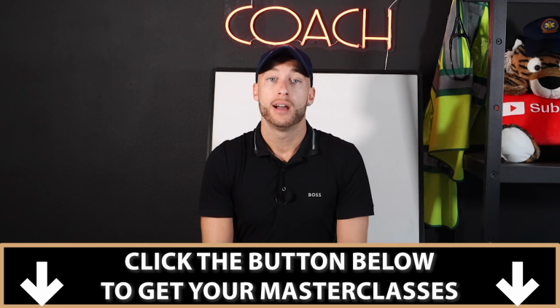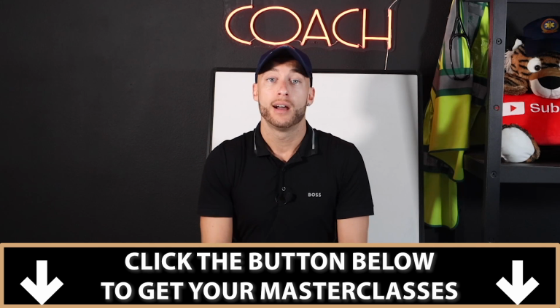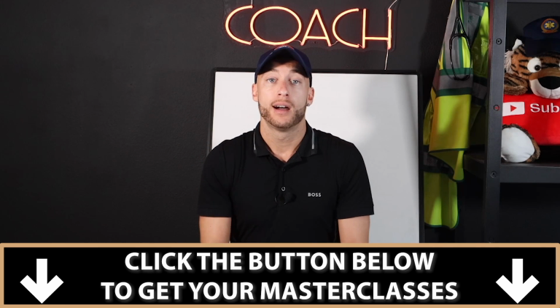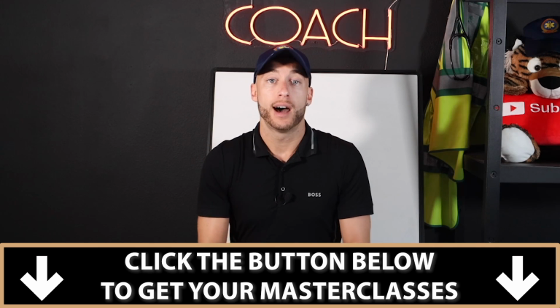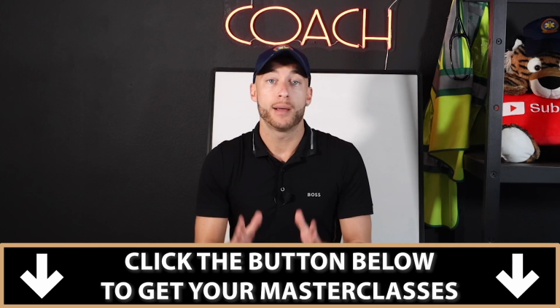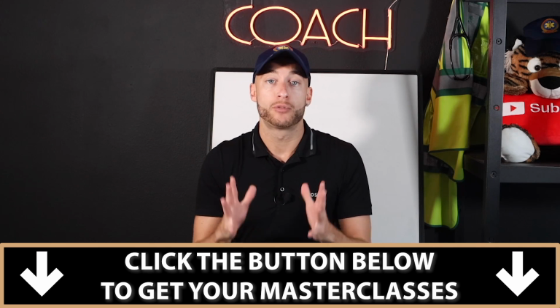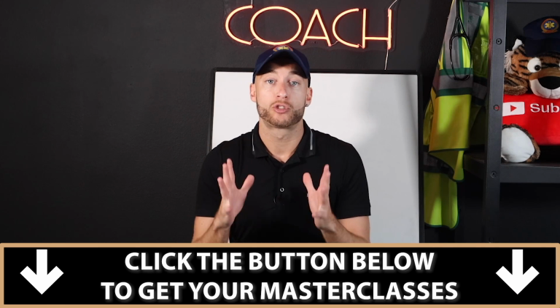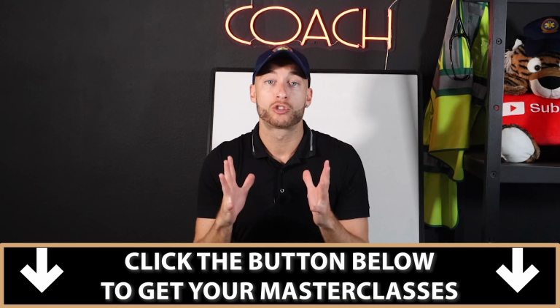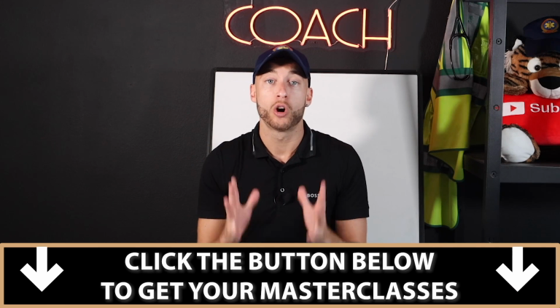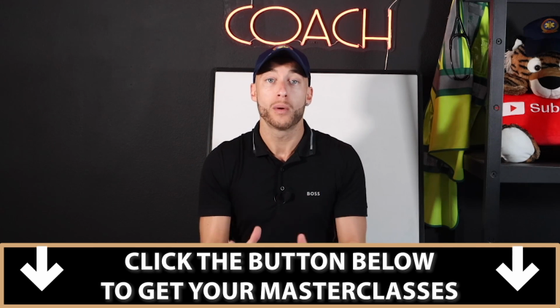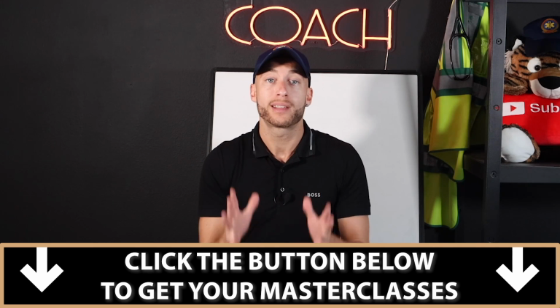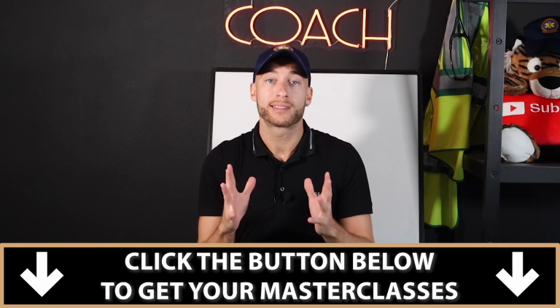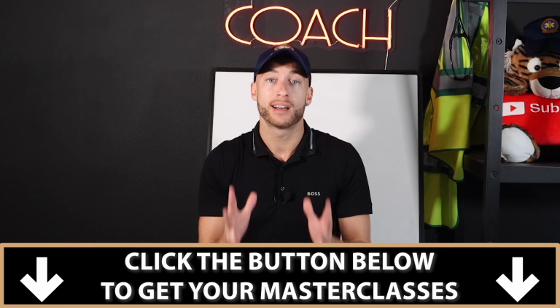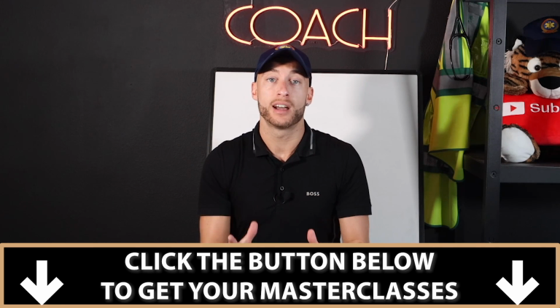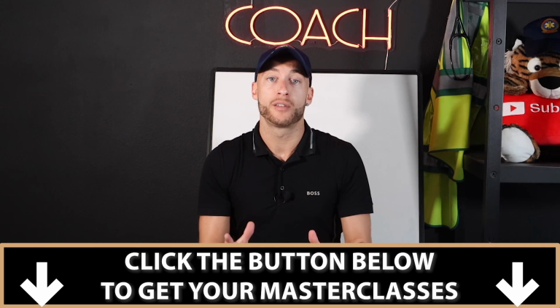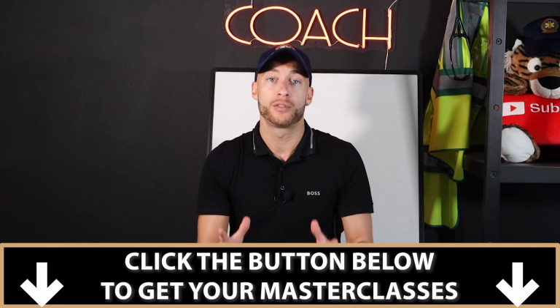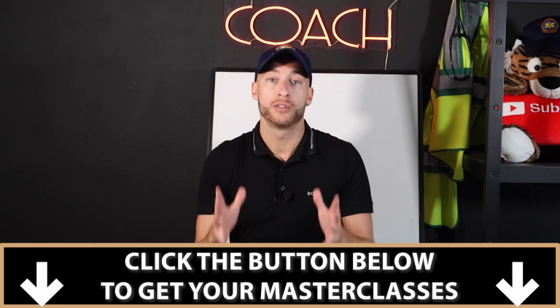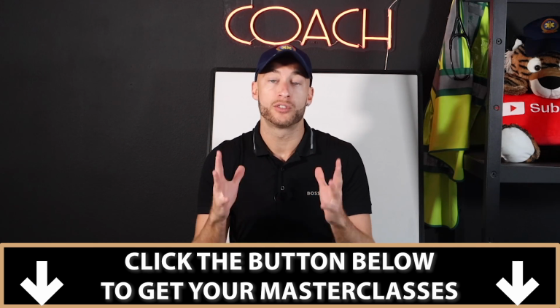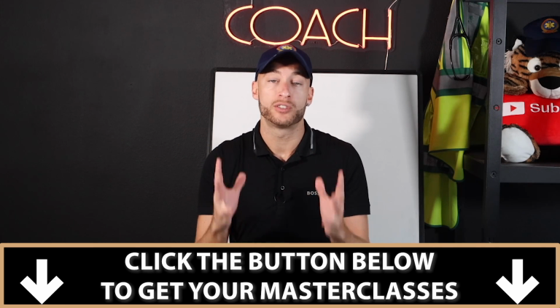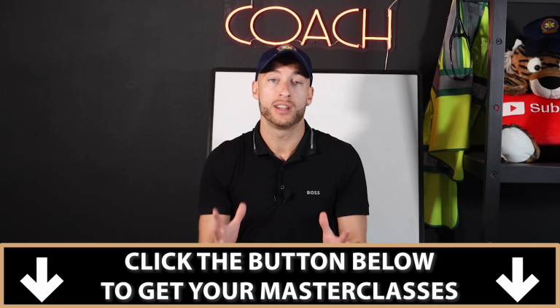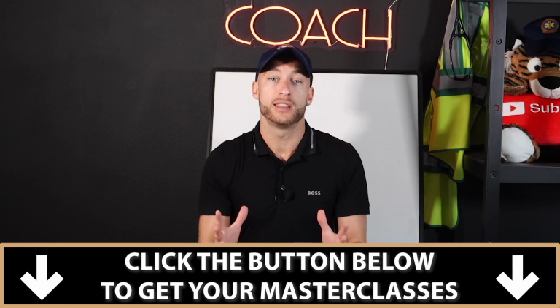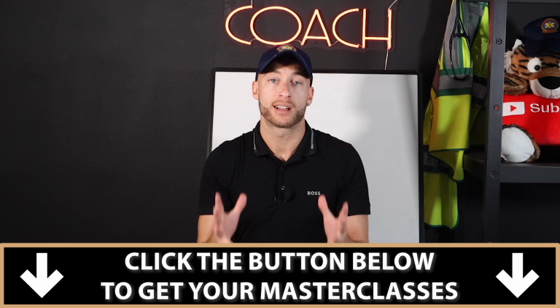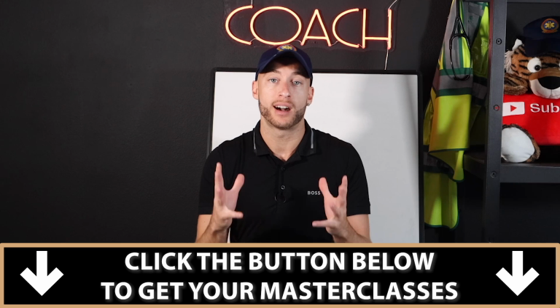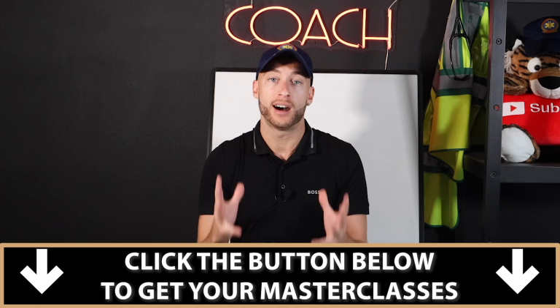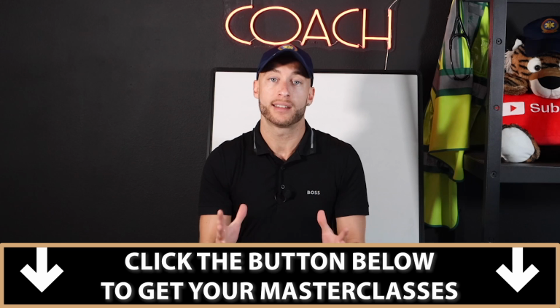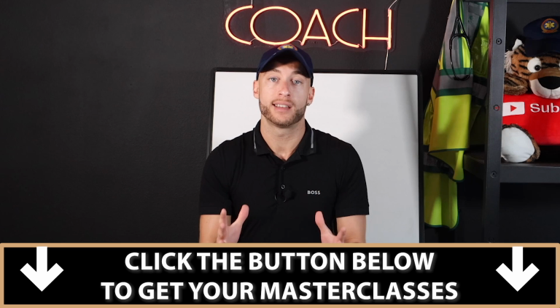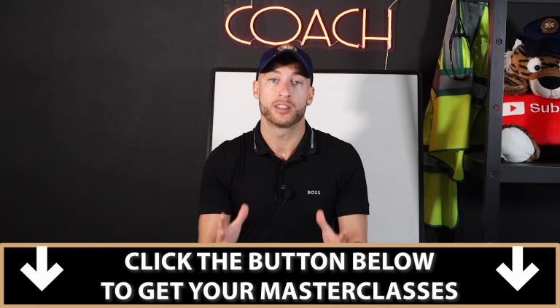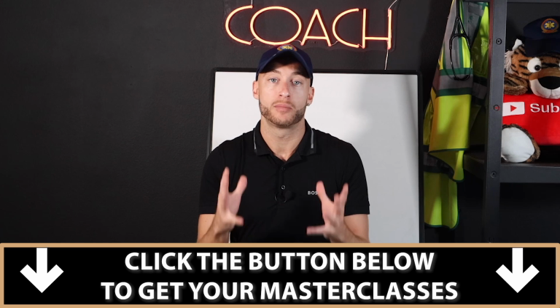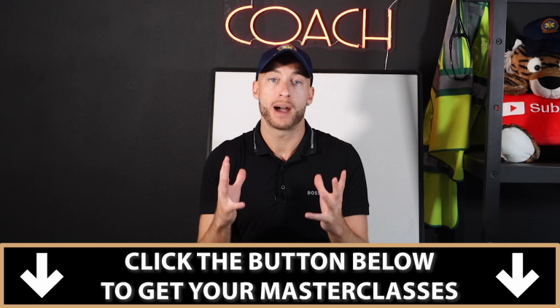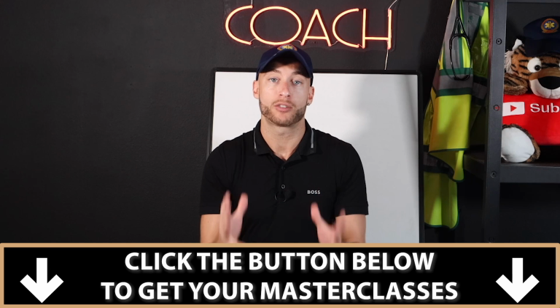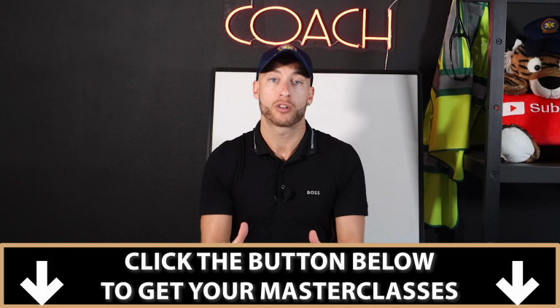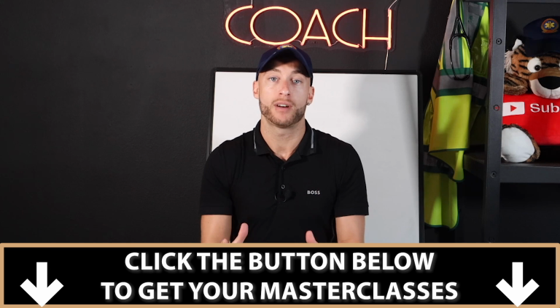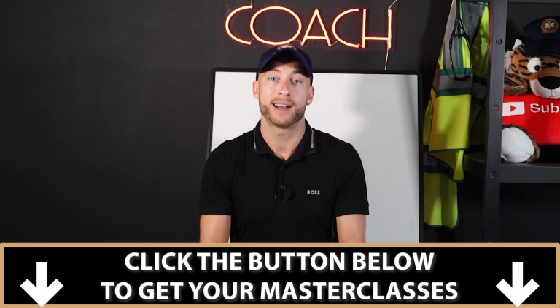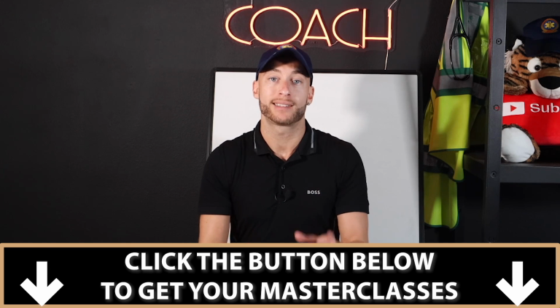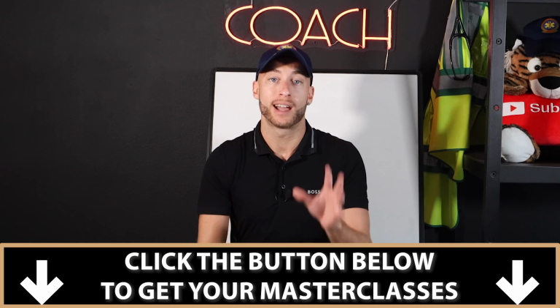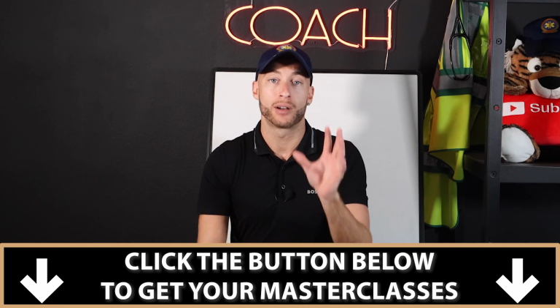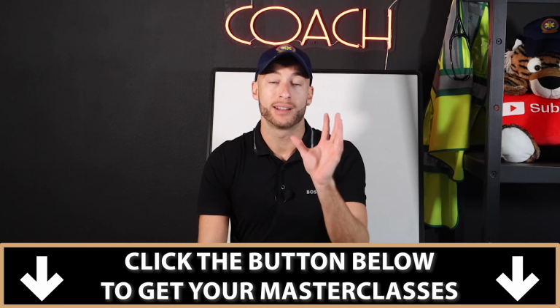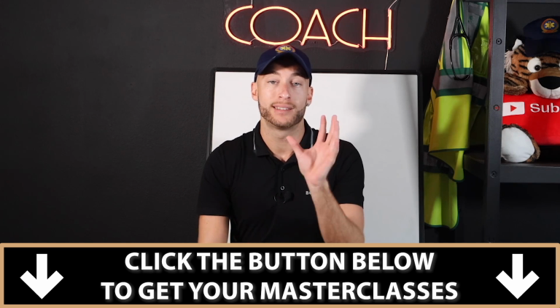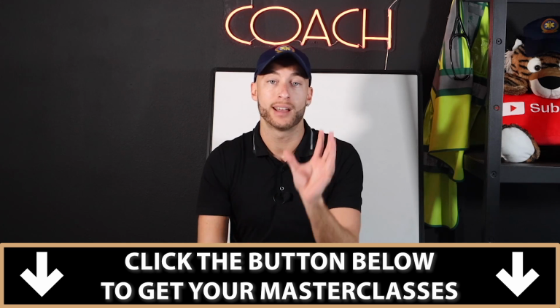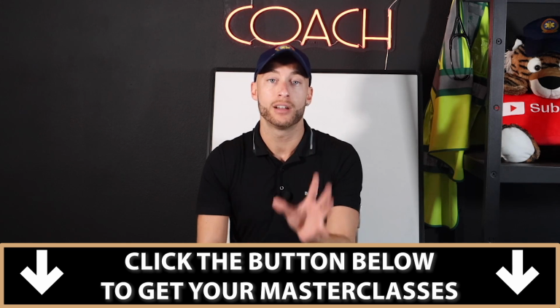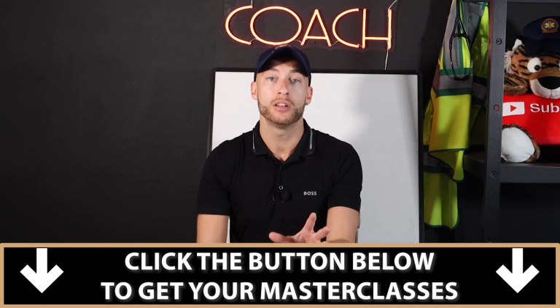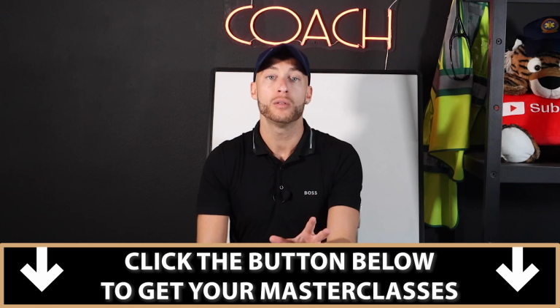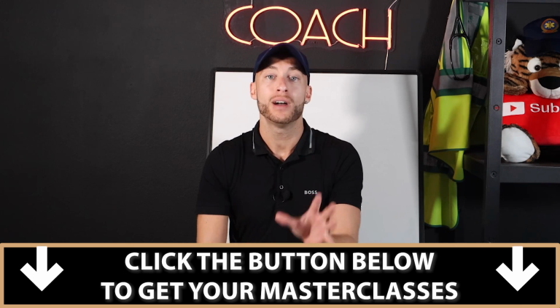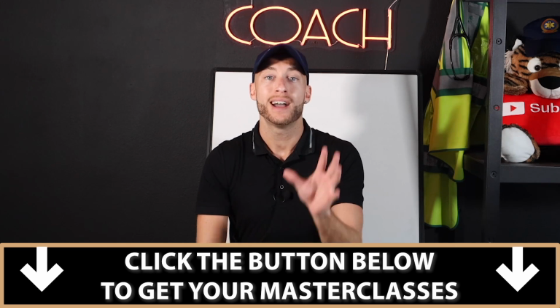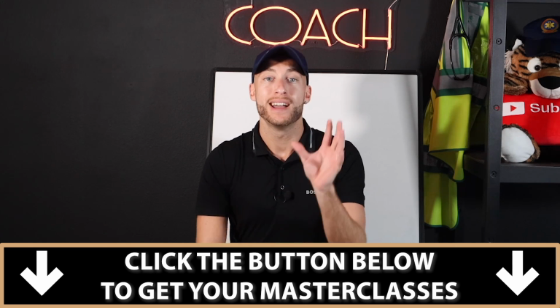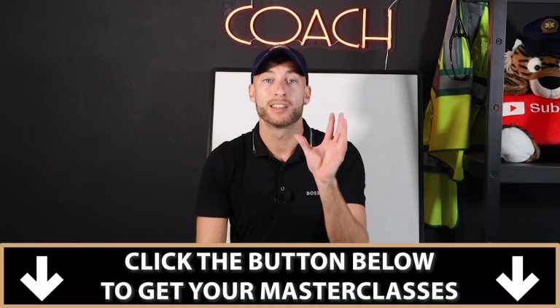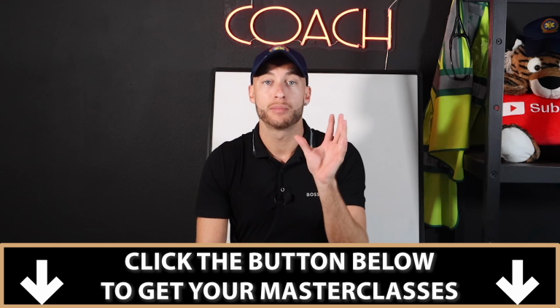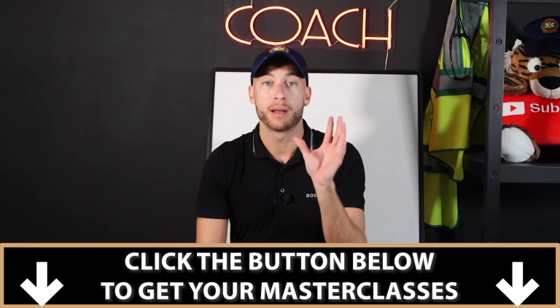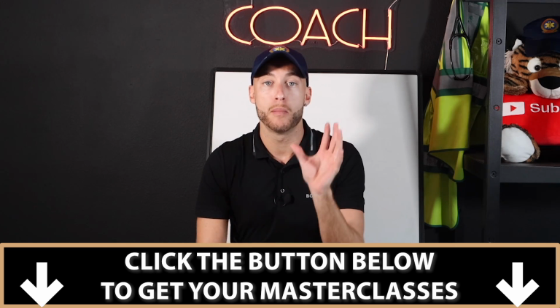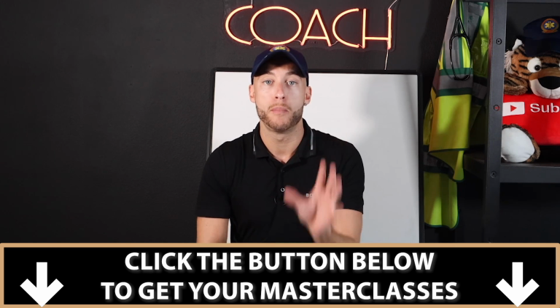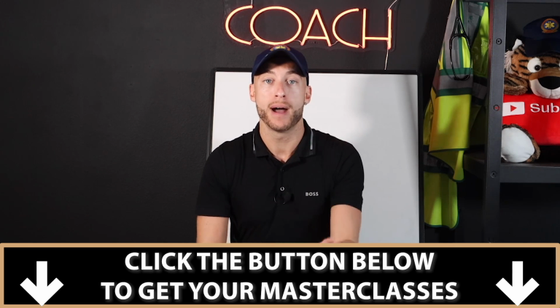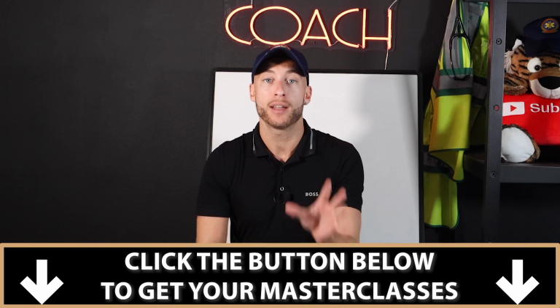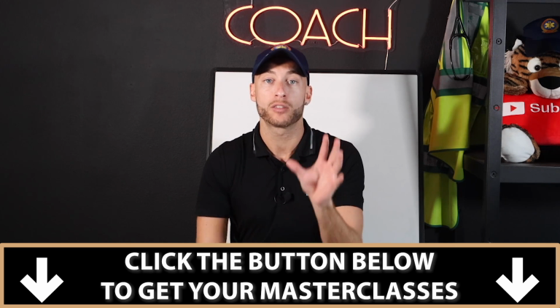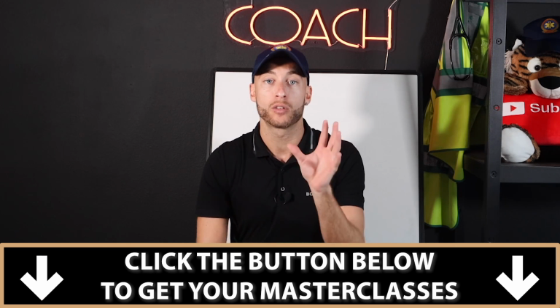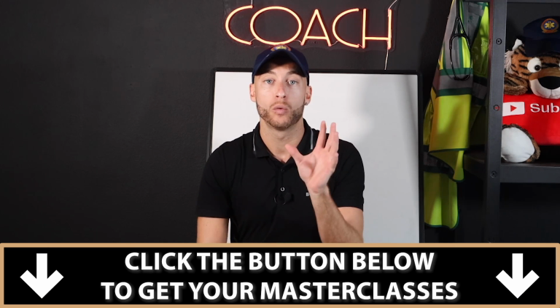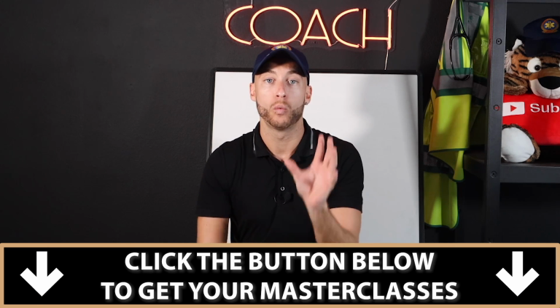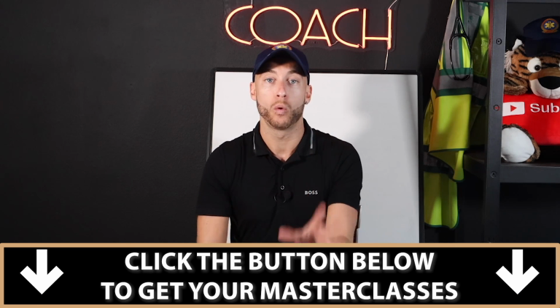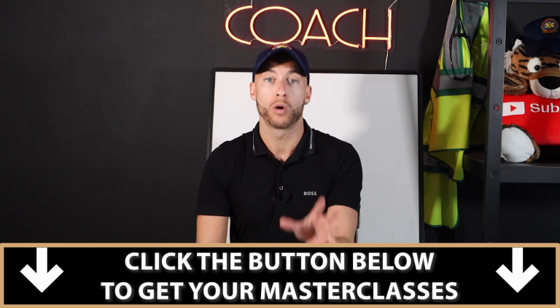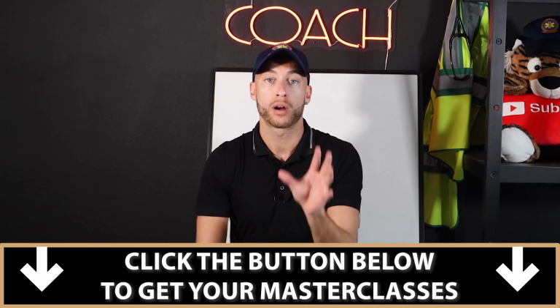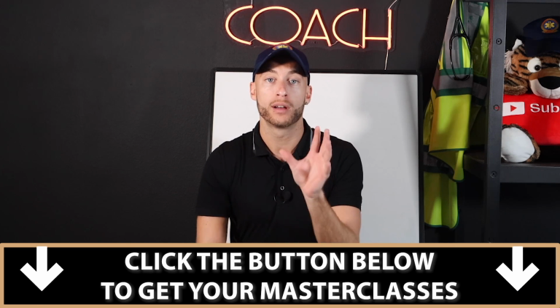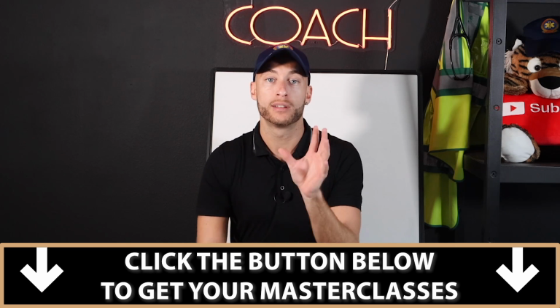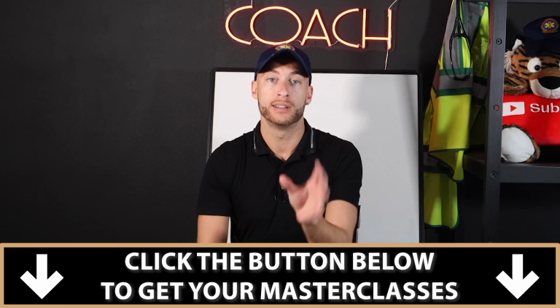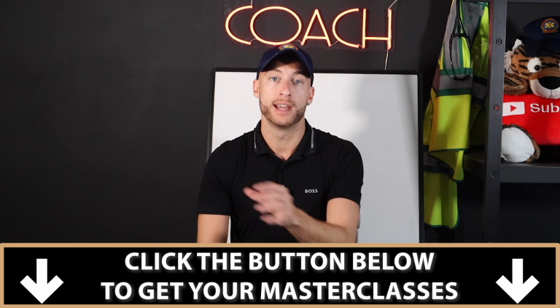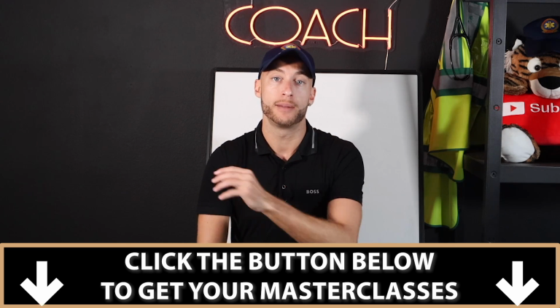I am so excited for you to see the content in this masterclass. I can tell you it is my best work to date.